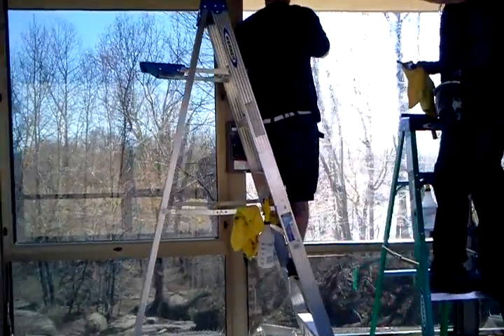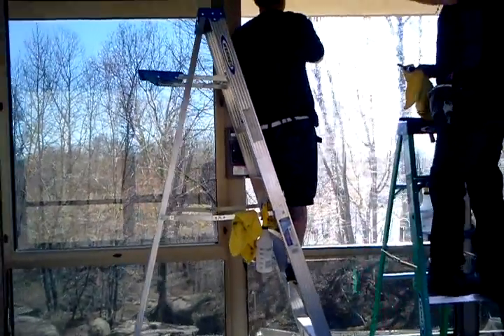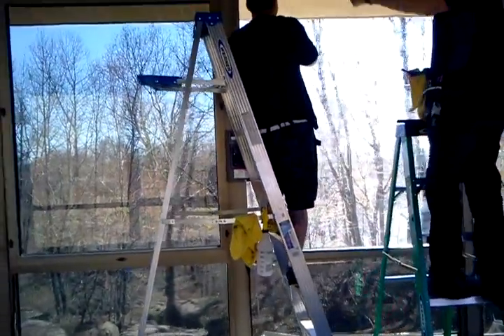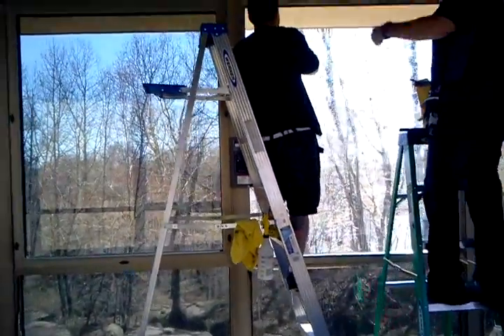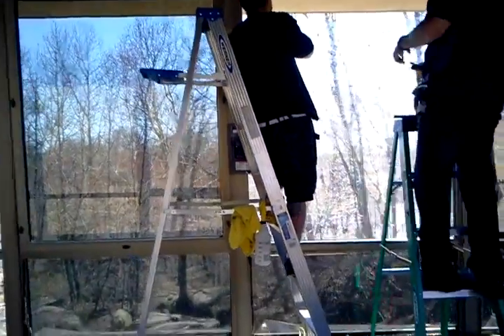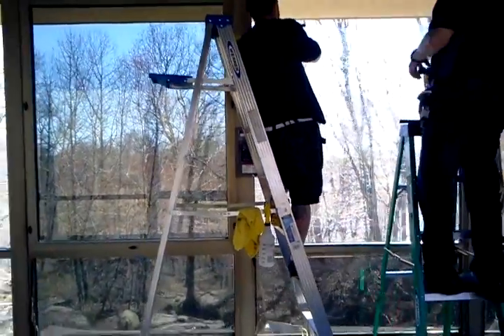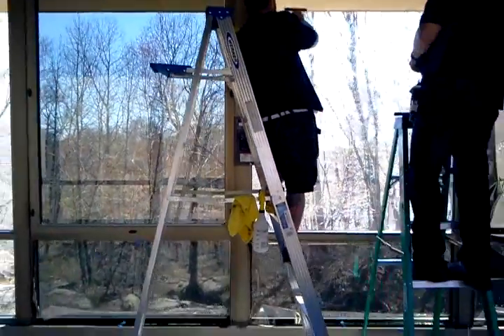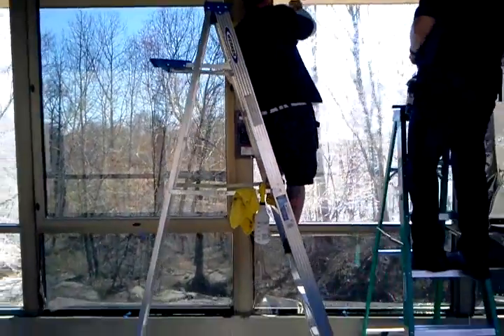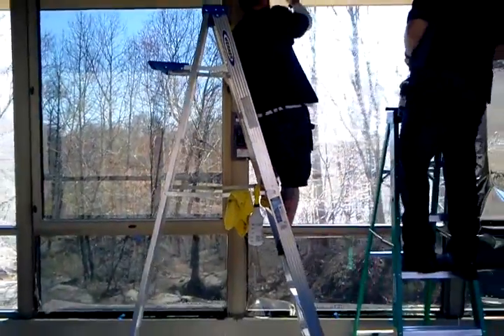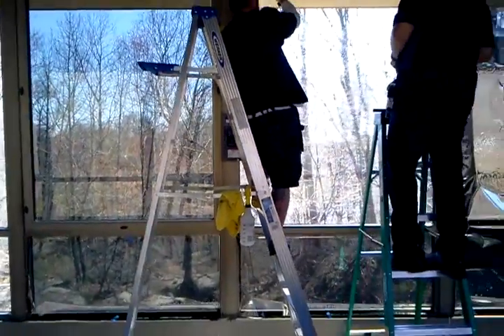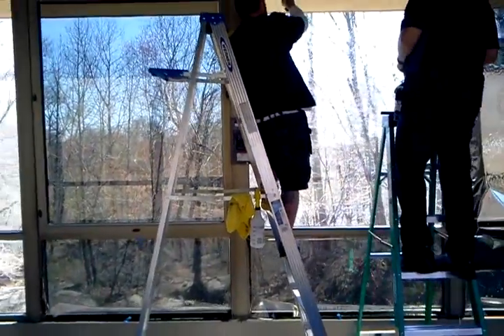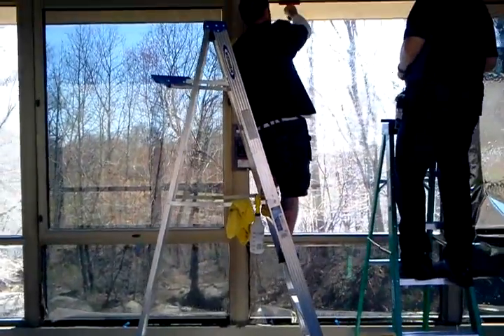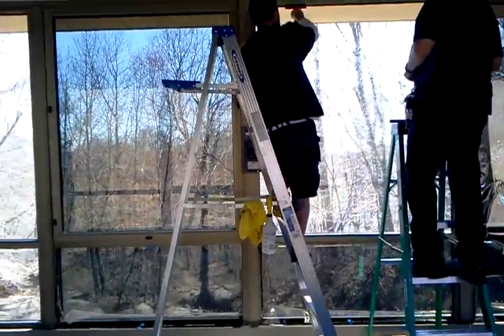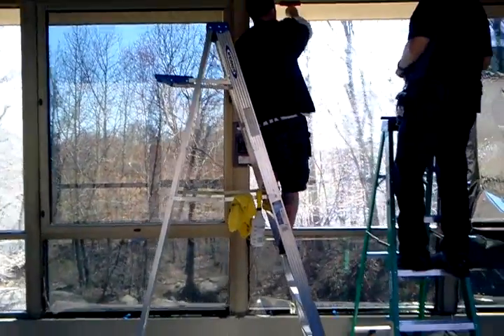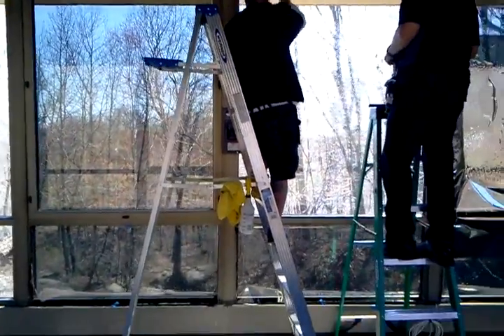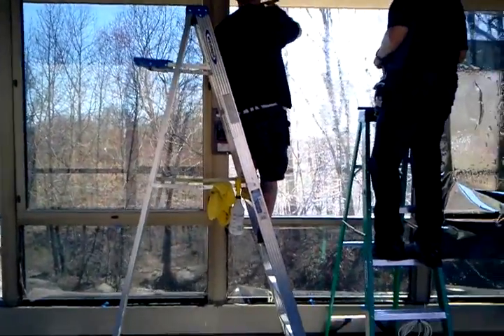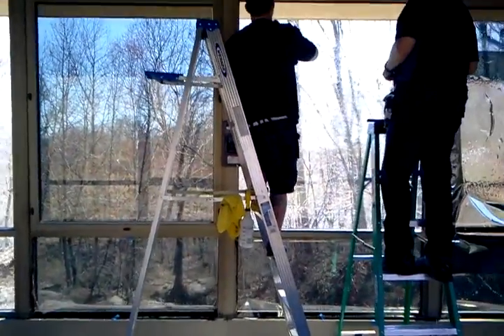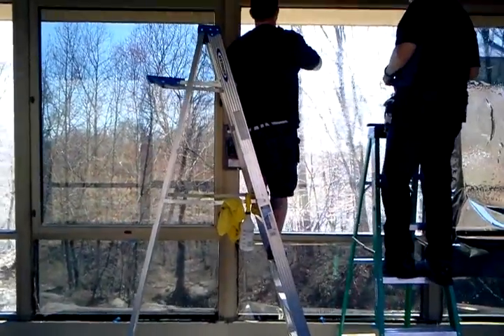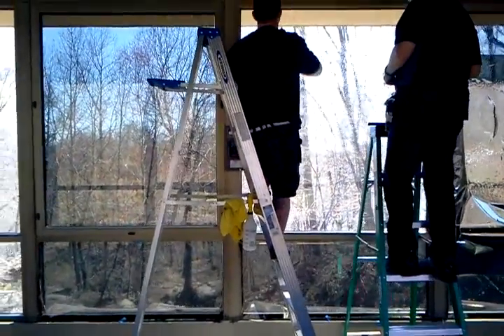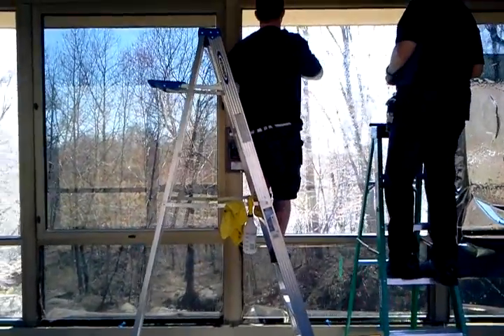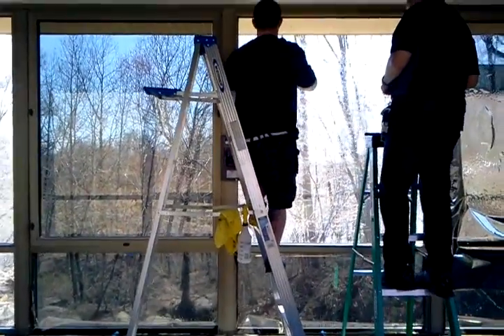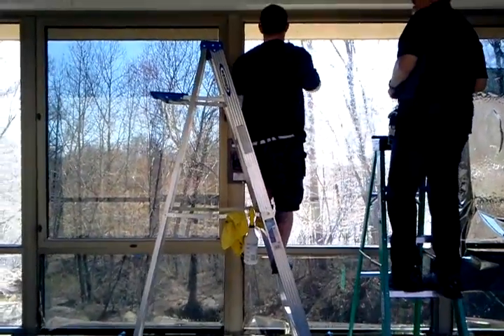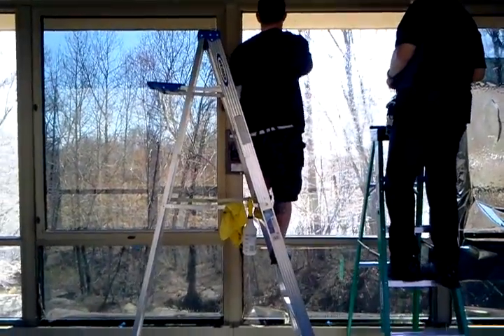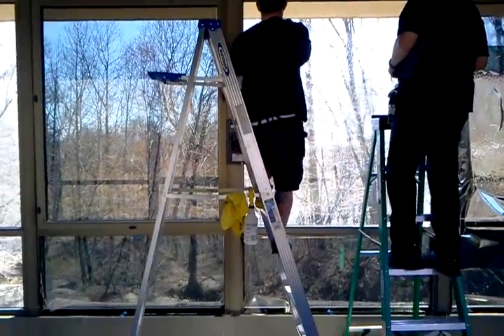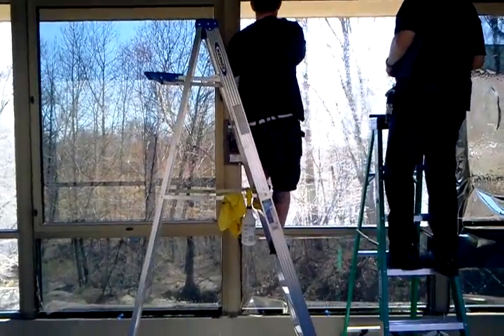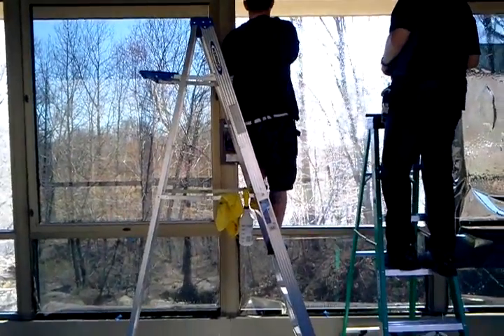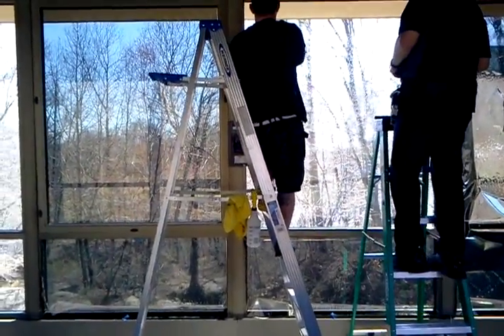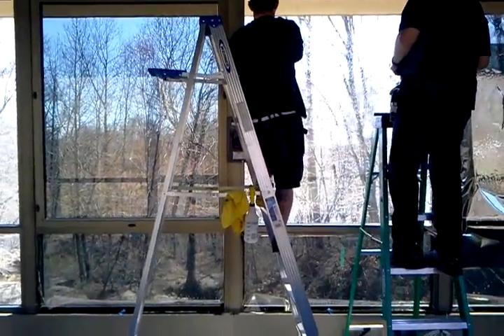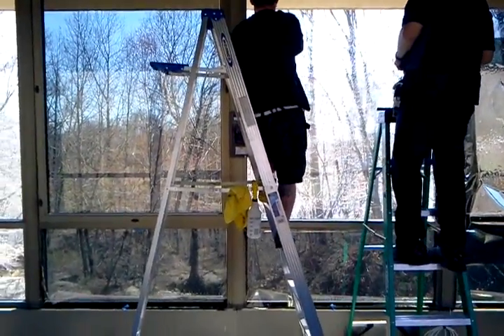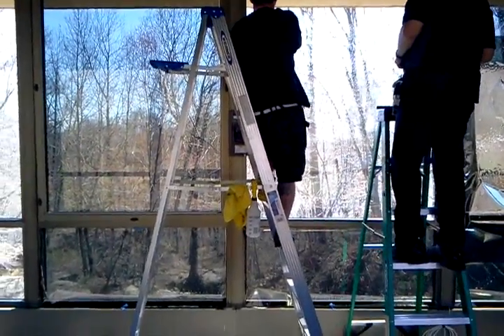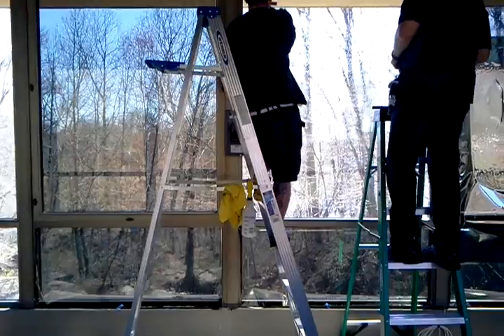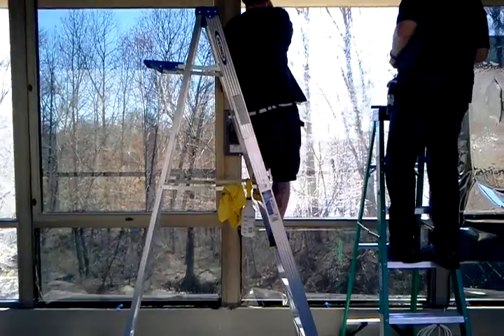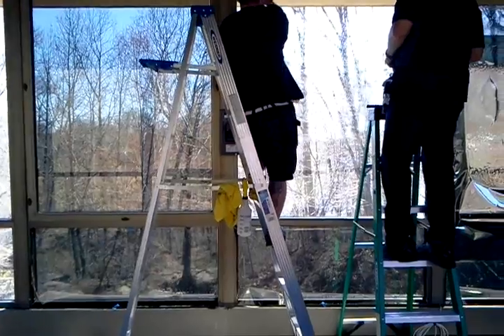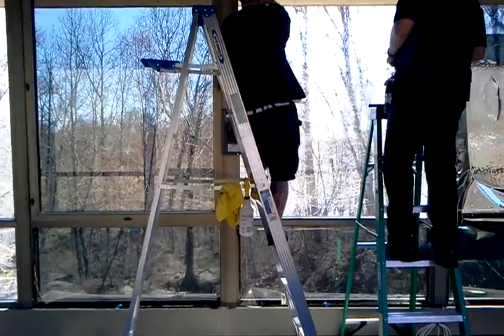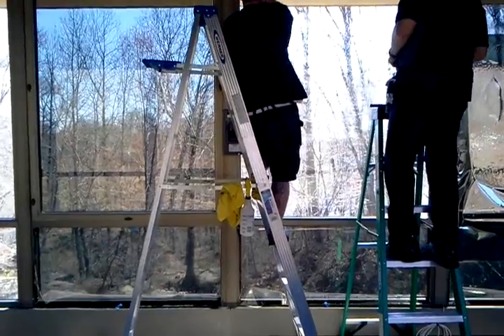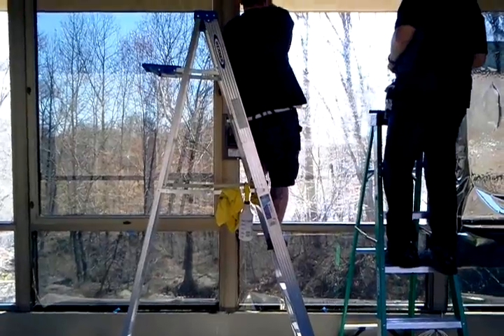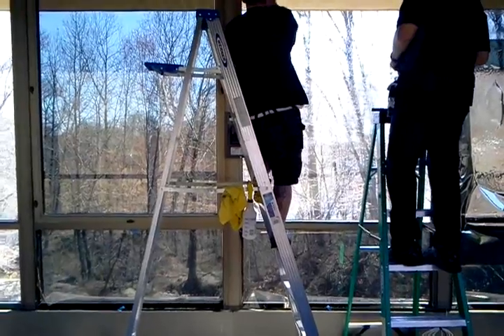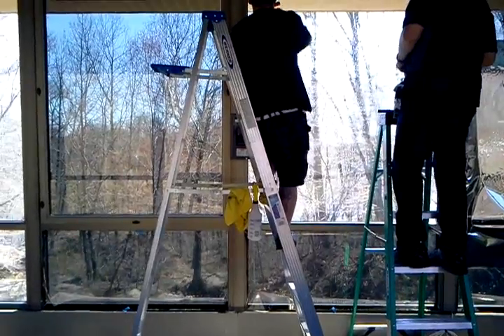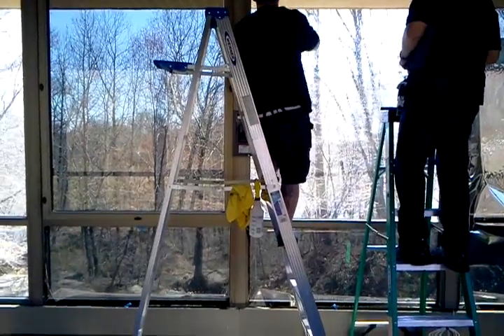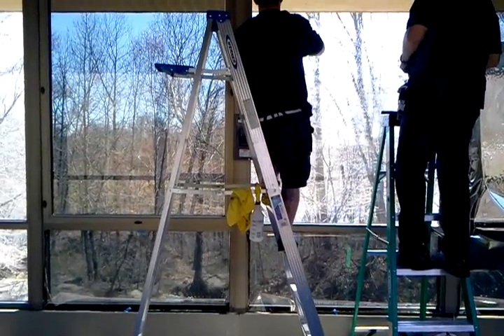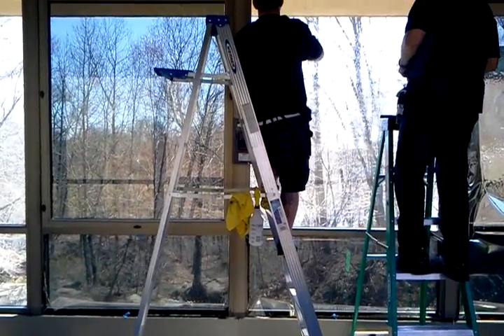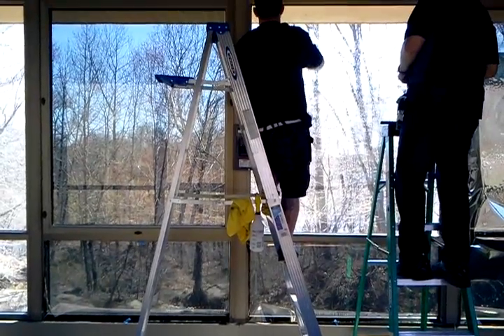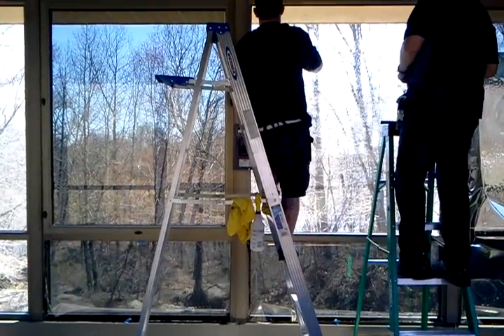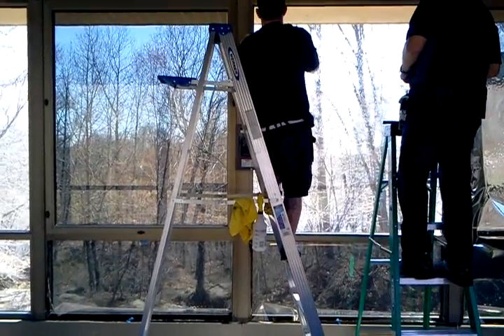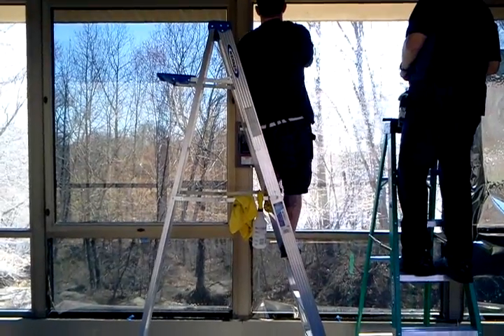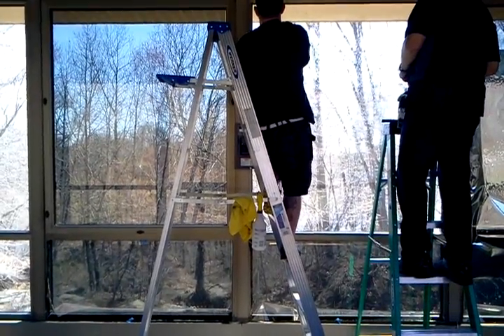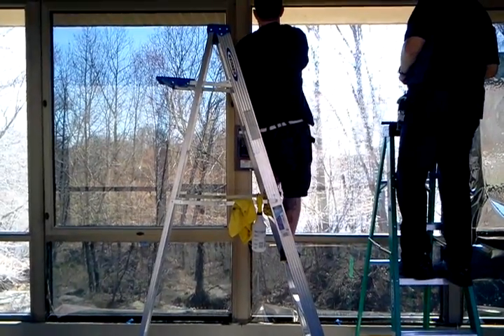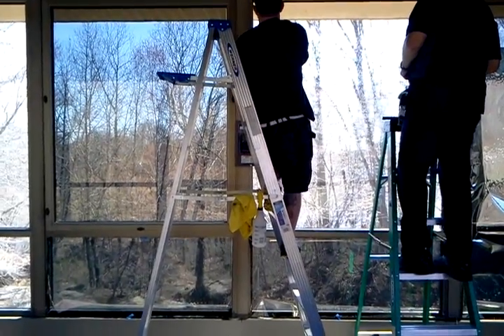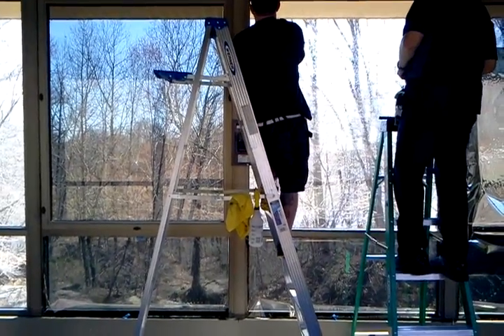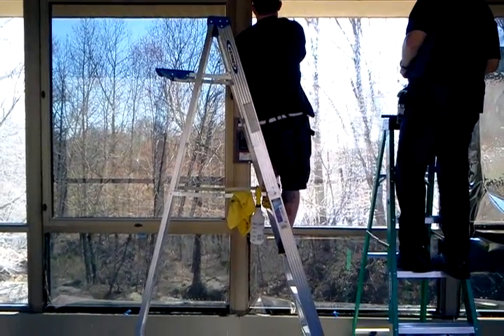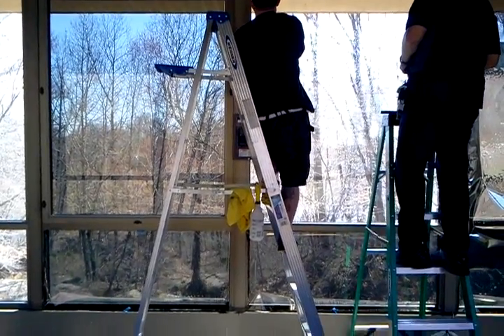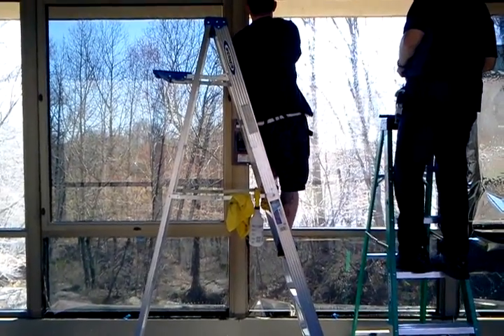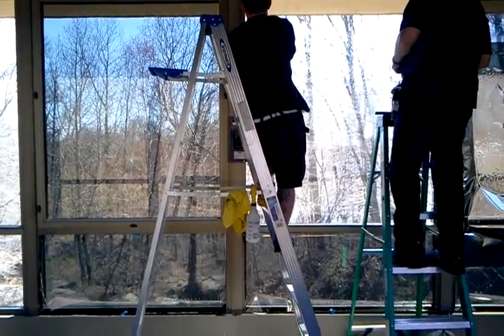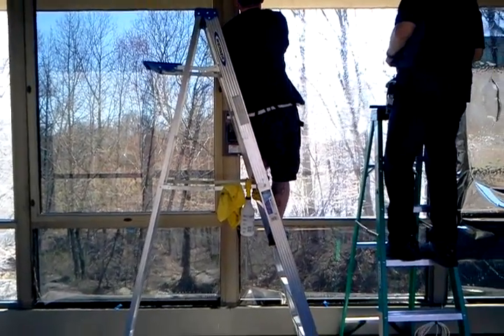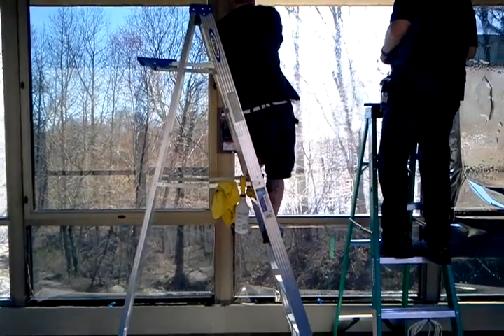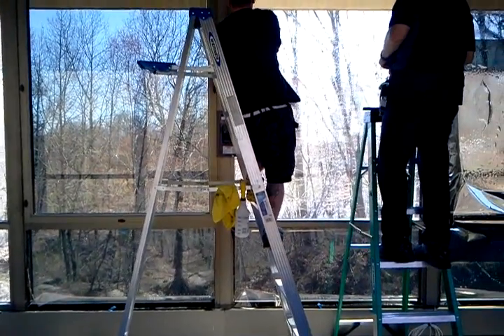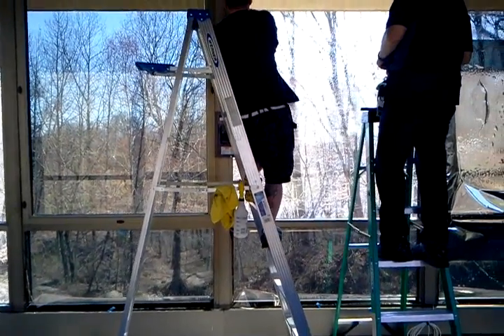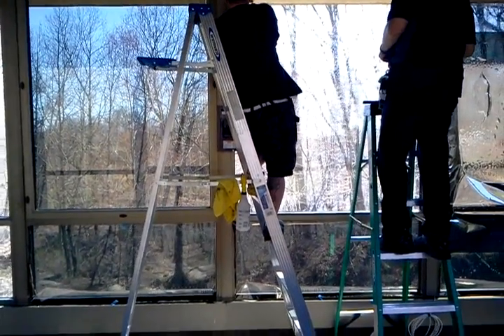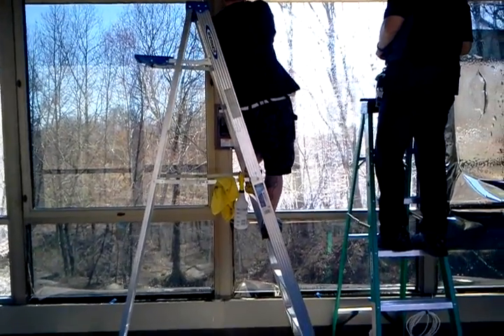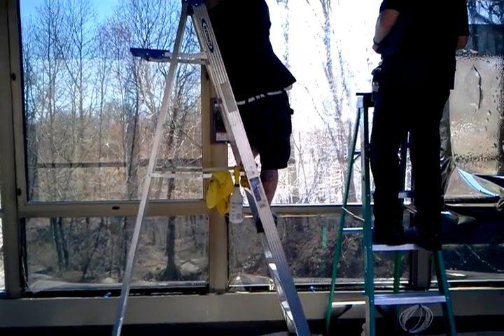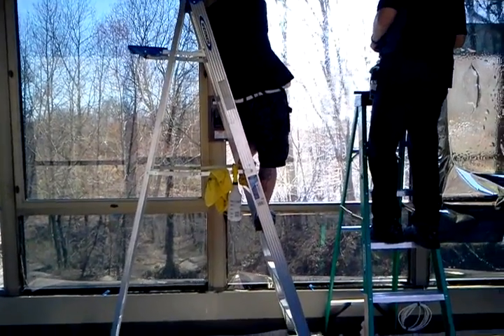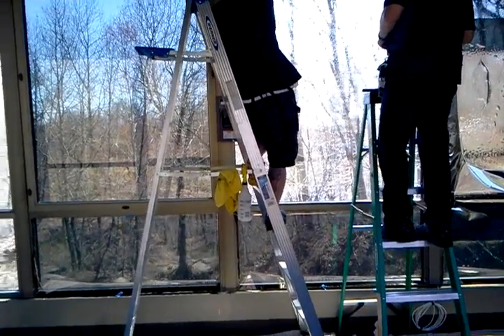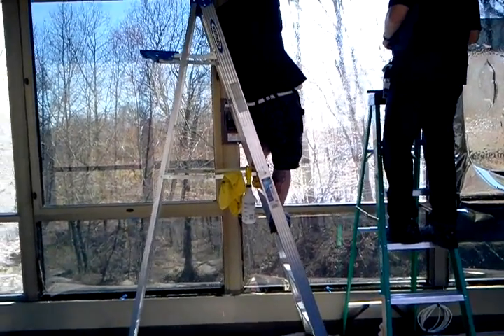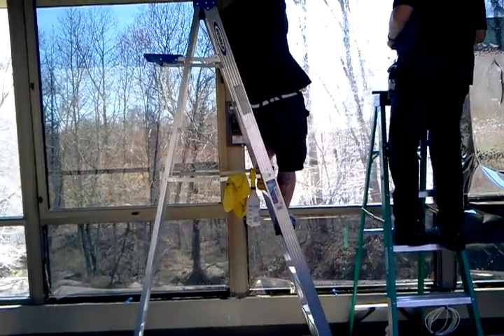So I can stand right here and you can see the major difference. Like I said, this is our 3M Night Vision 15, so it is the darkest film.